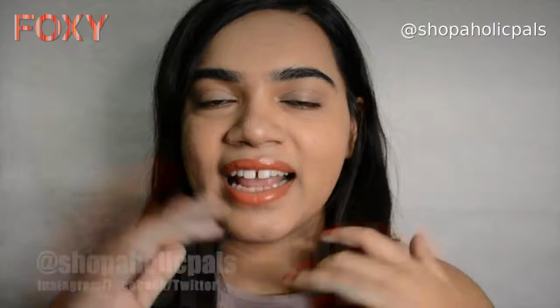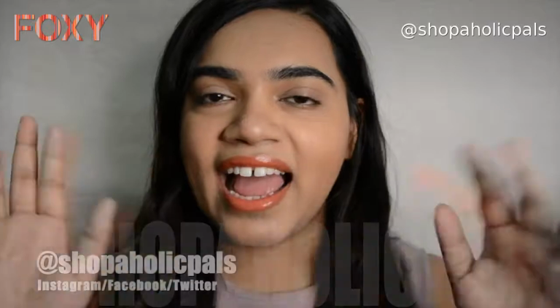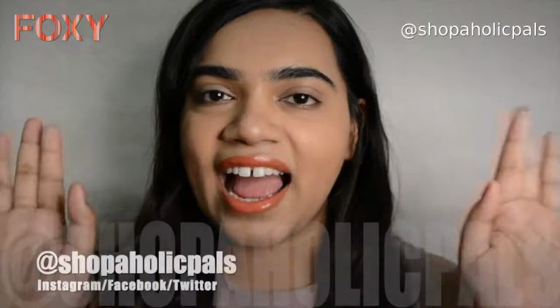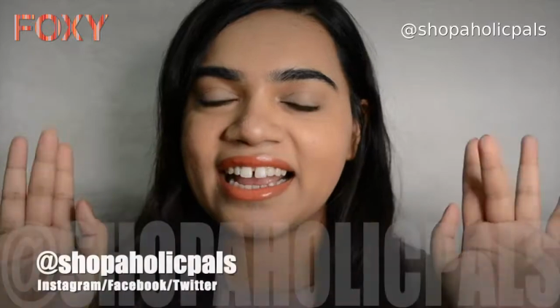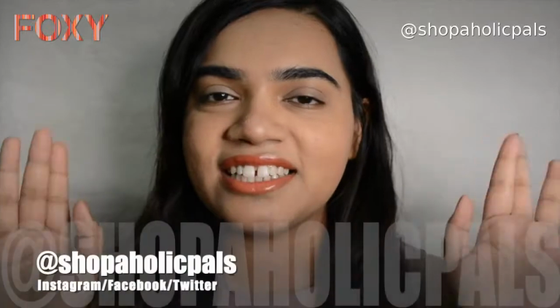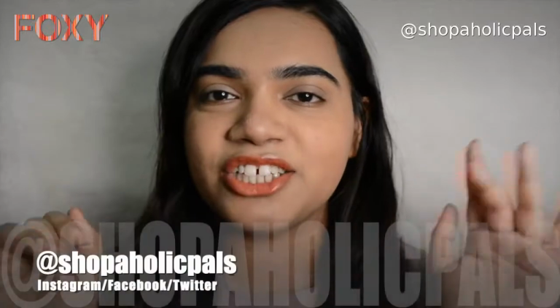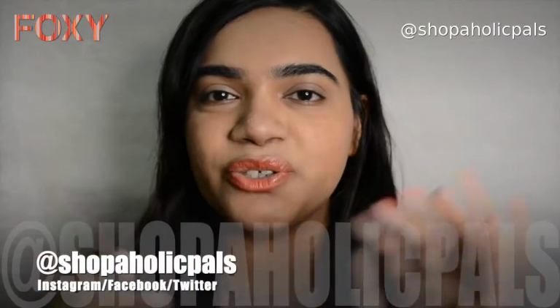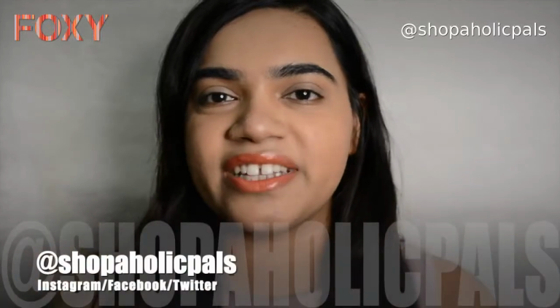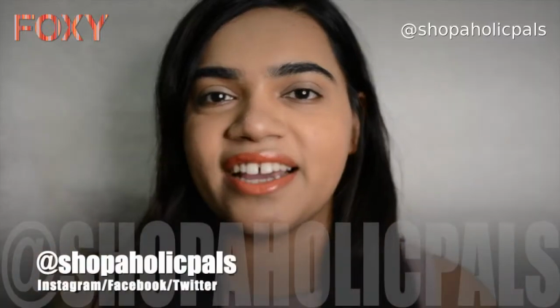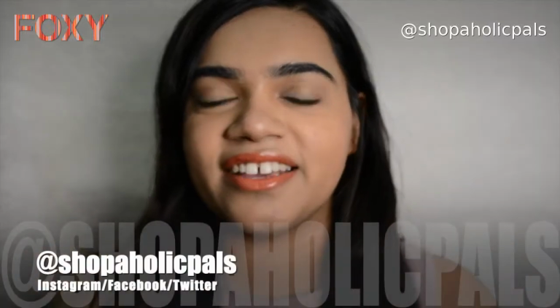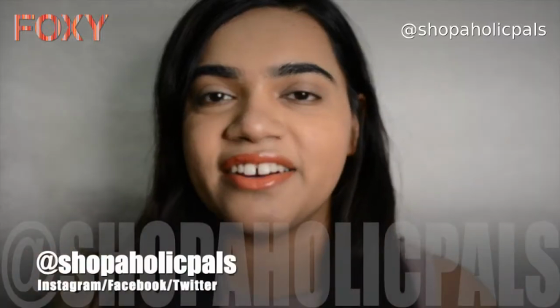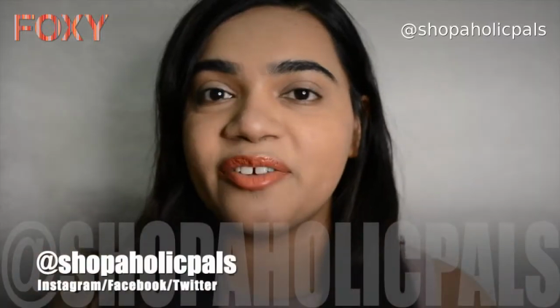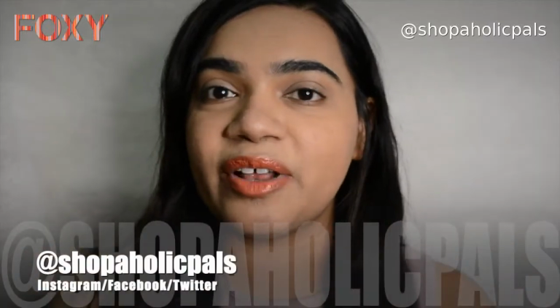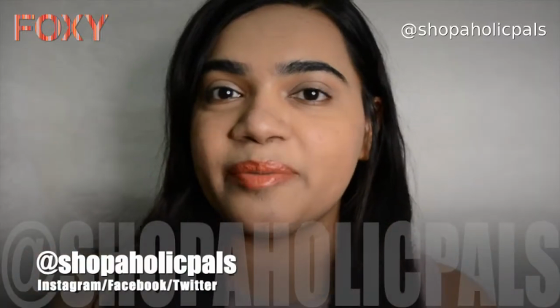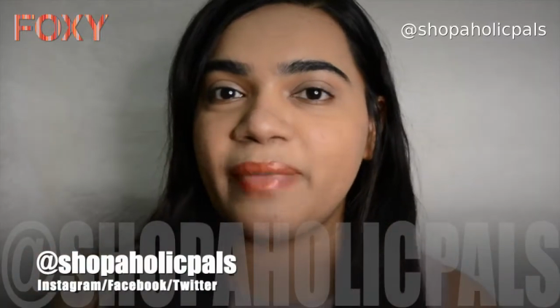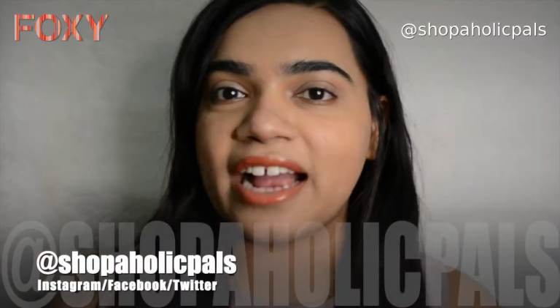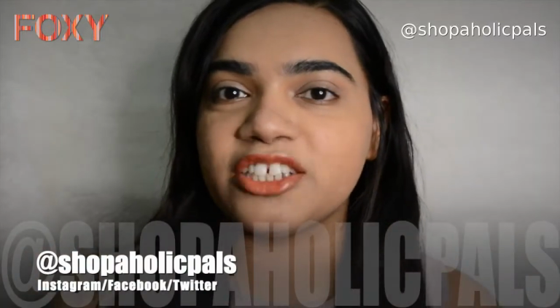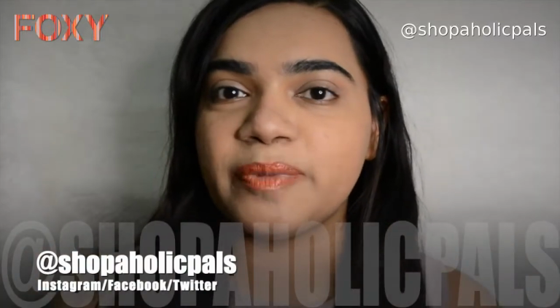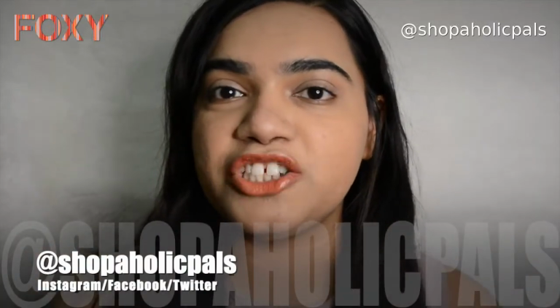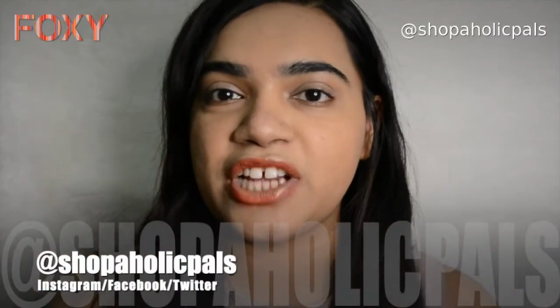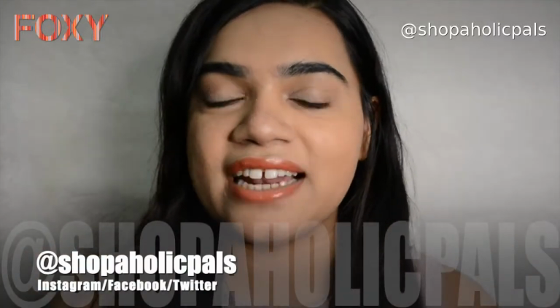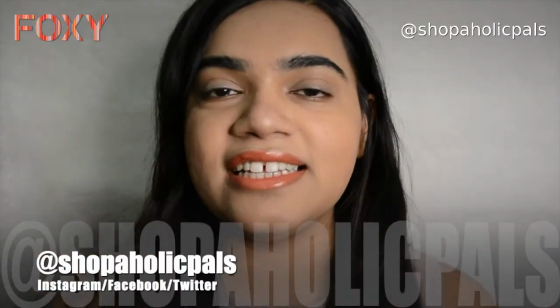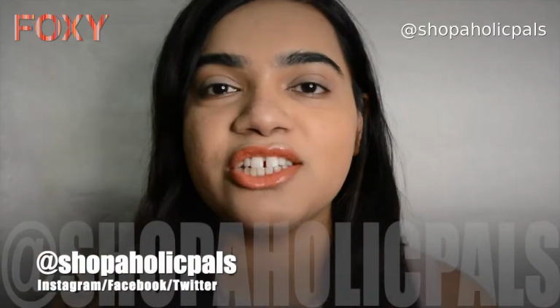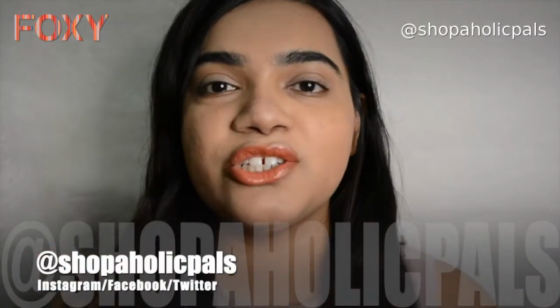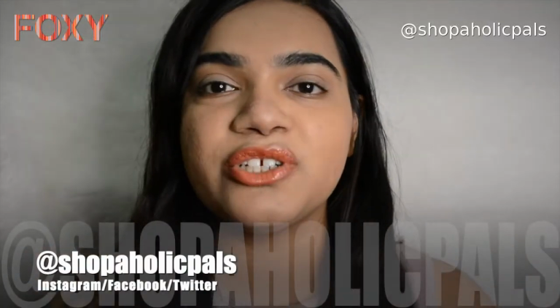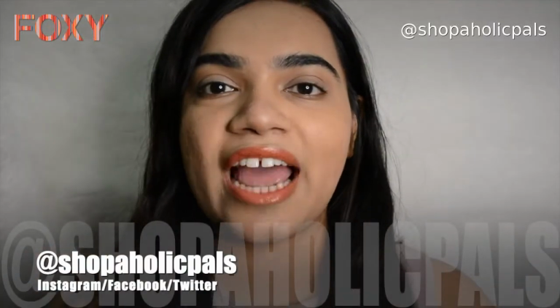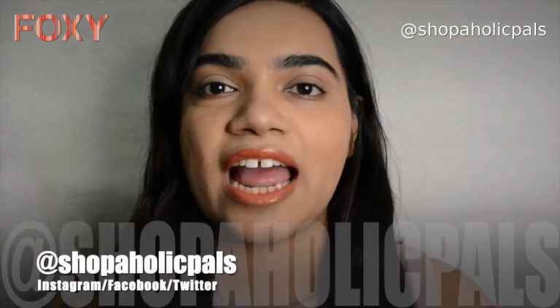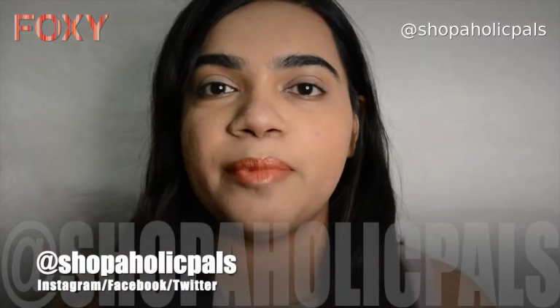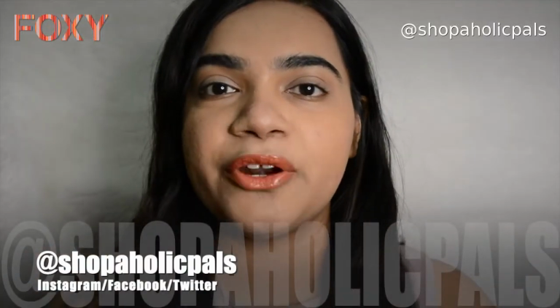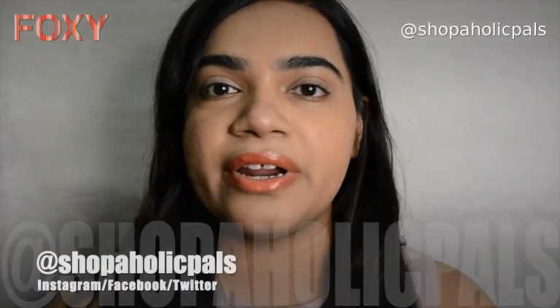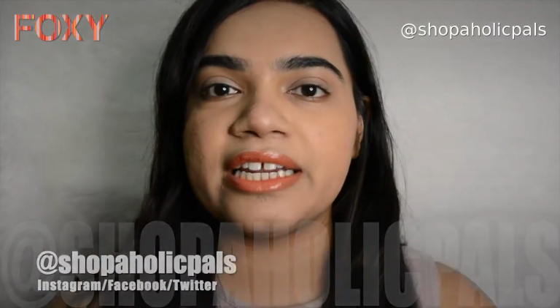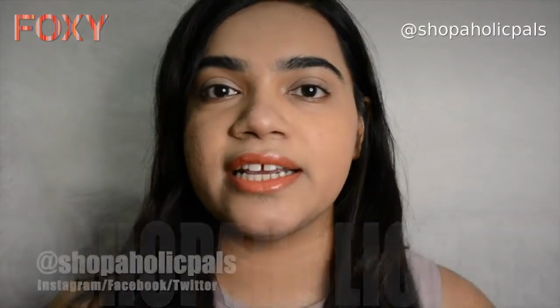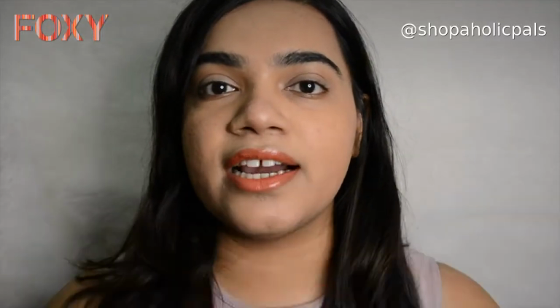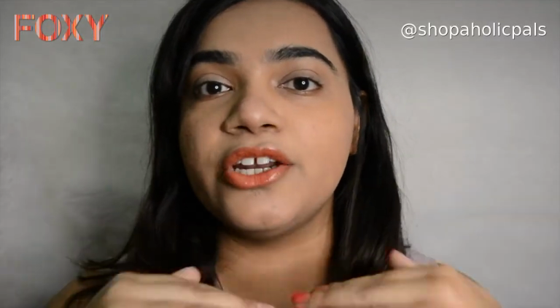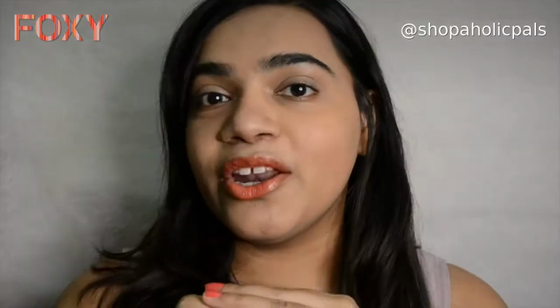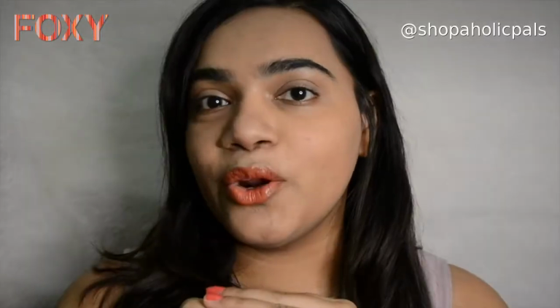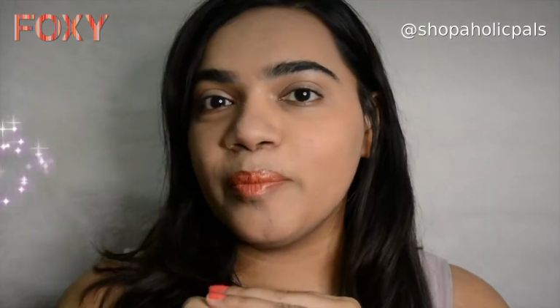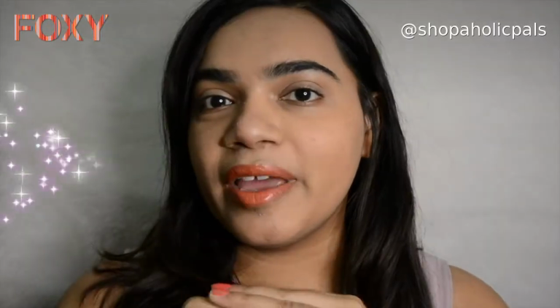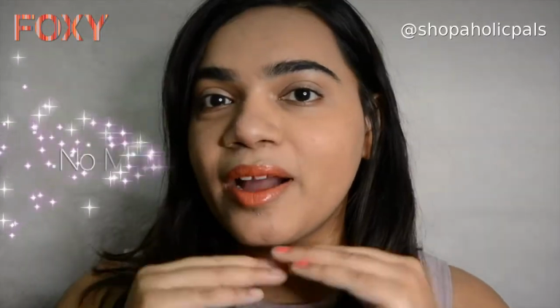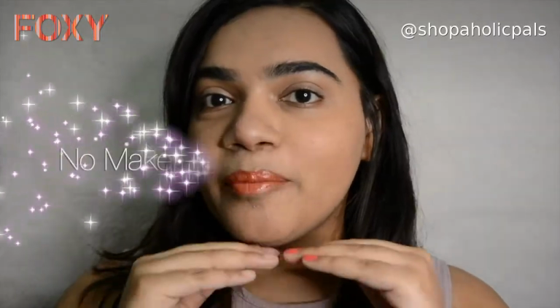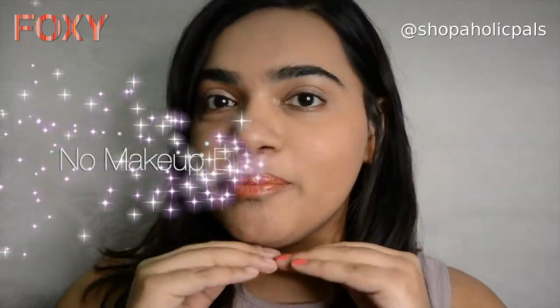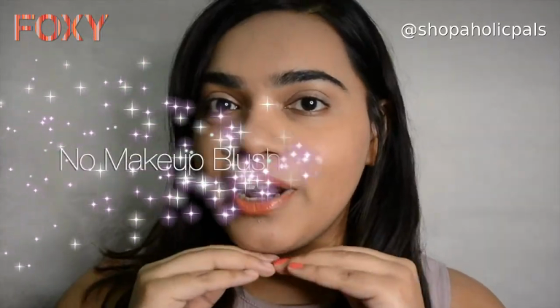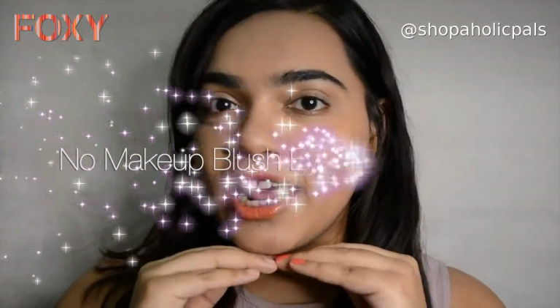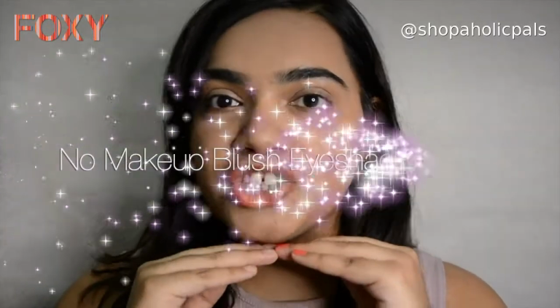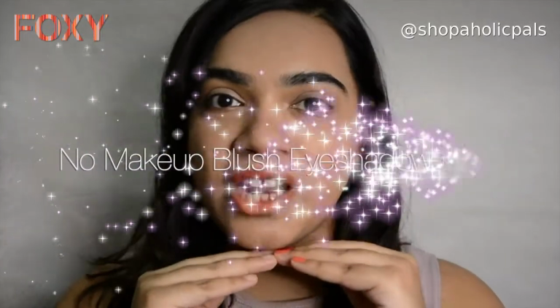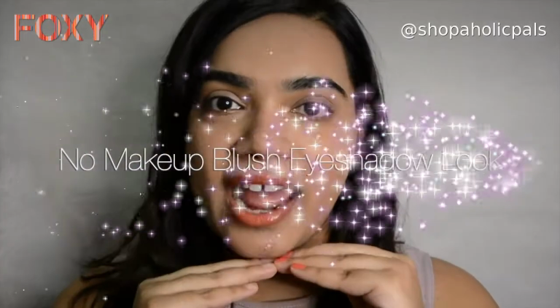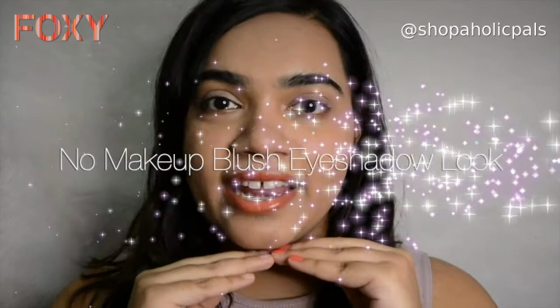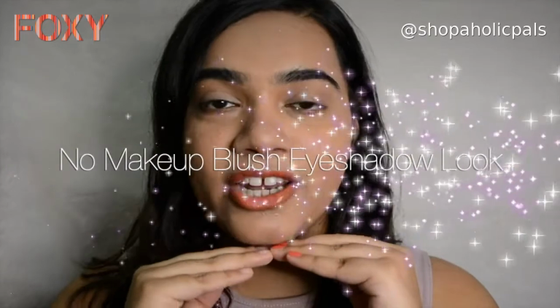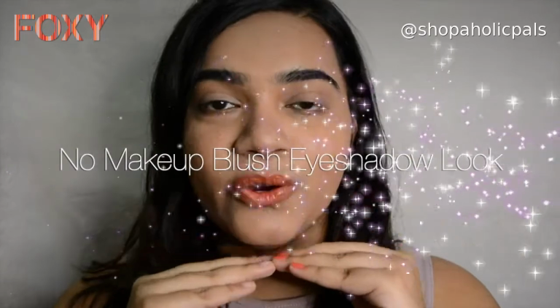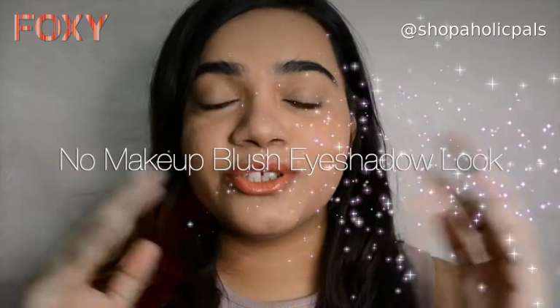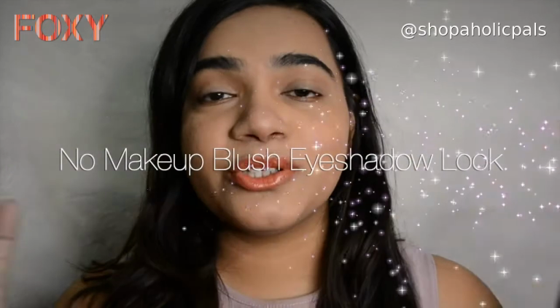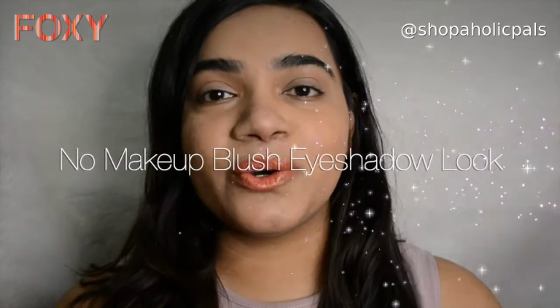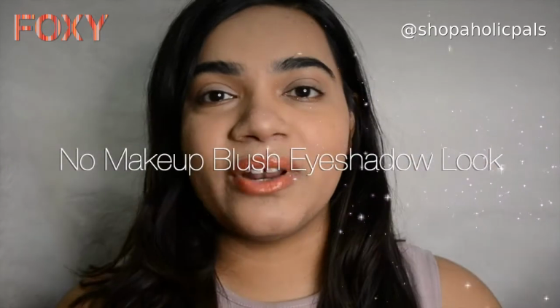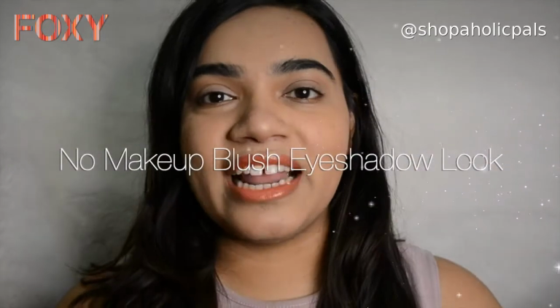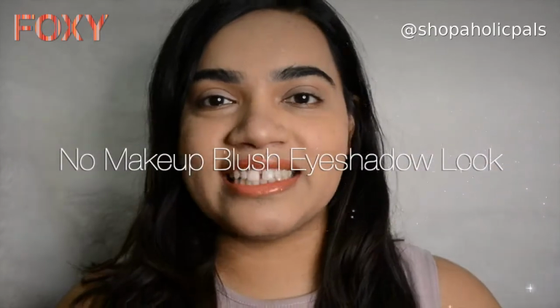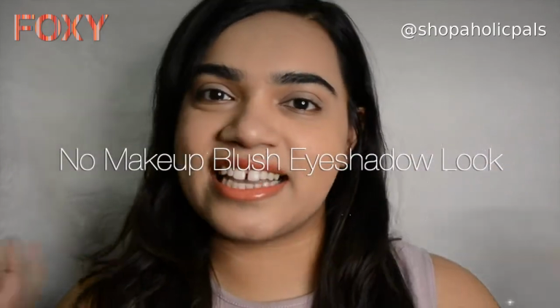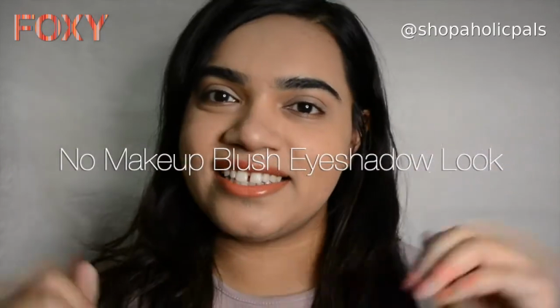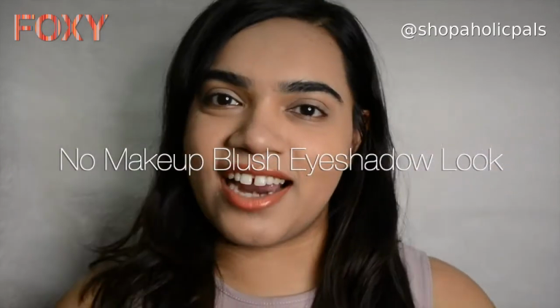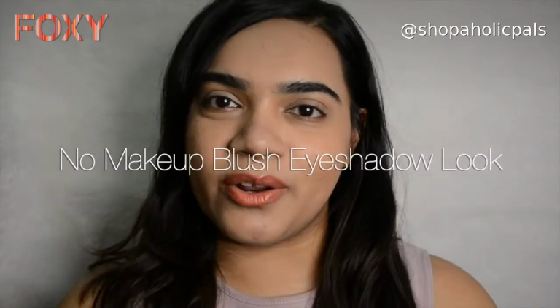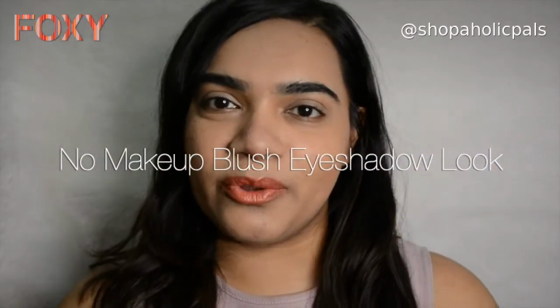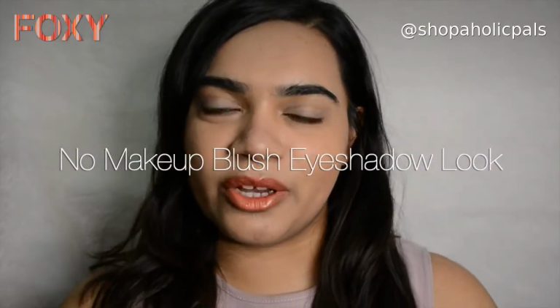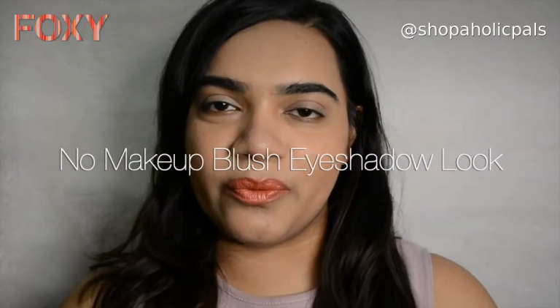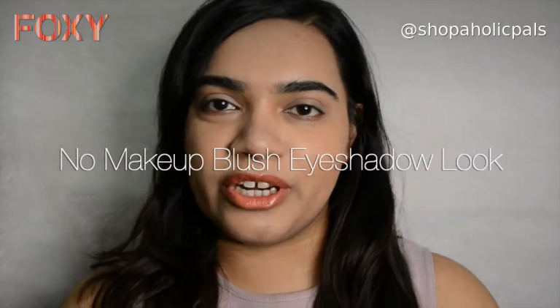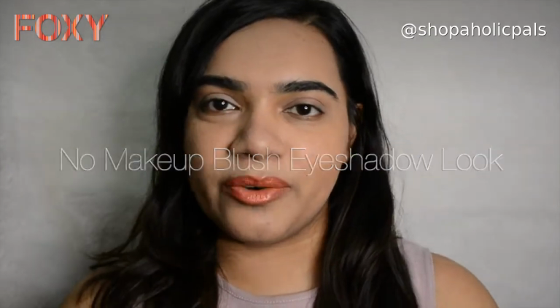Hi guys, it's Shweta here and welcome back to my channel. So today I'll be creating a no makeup blush eye look. Let's get started with the video.